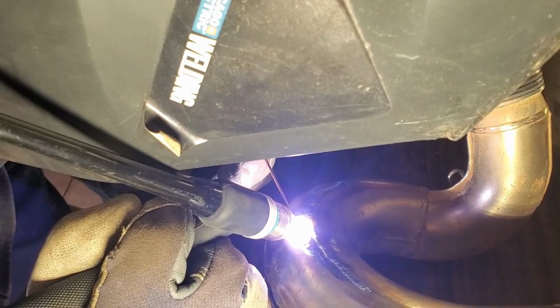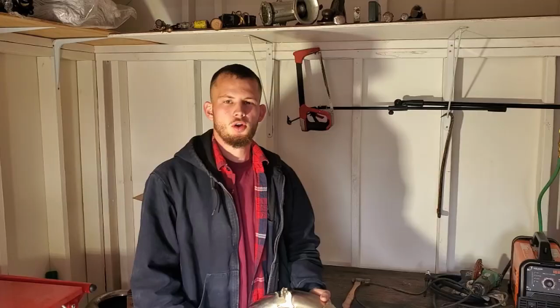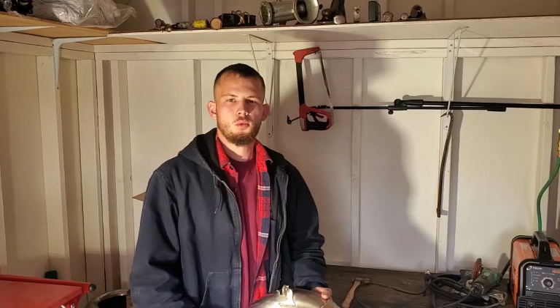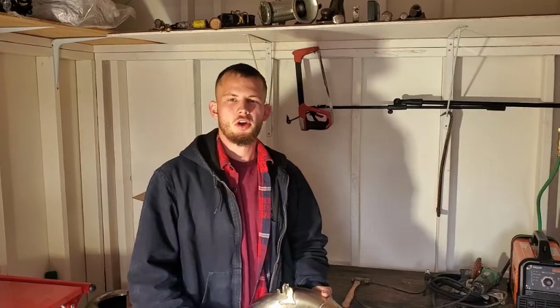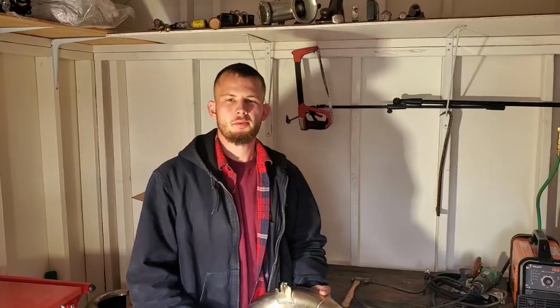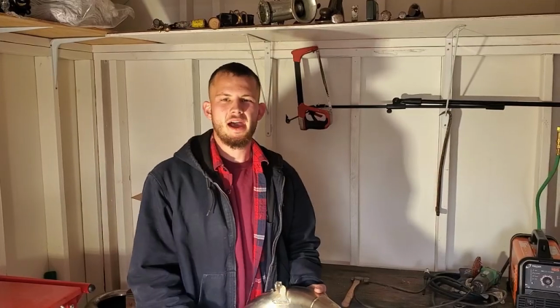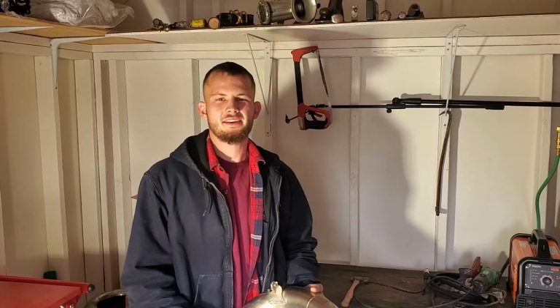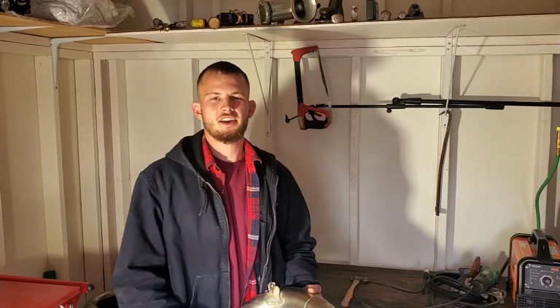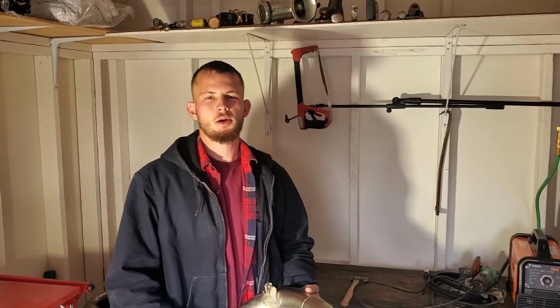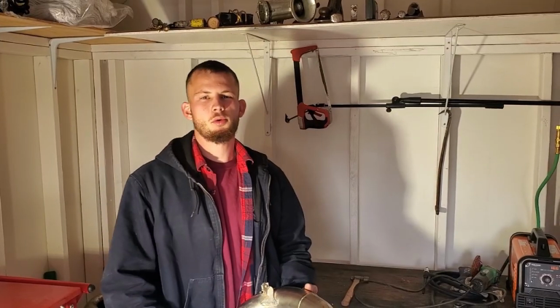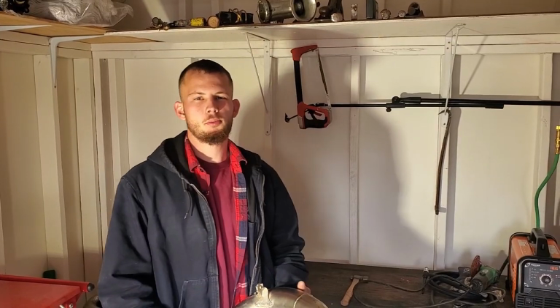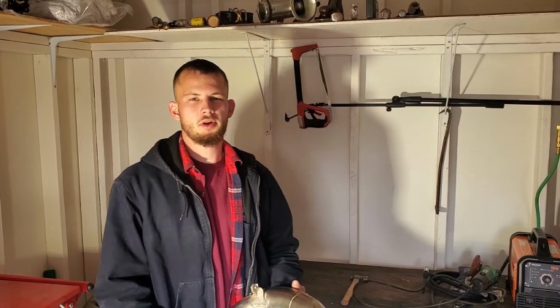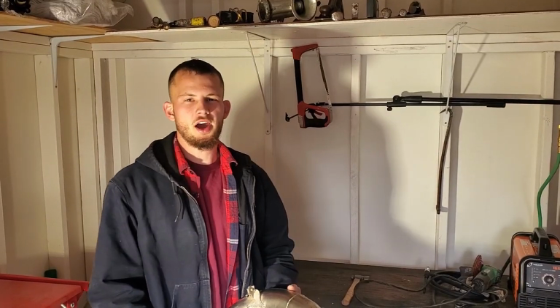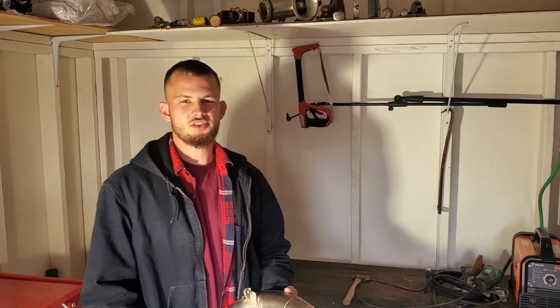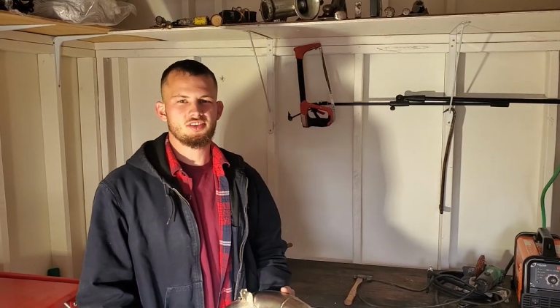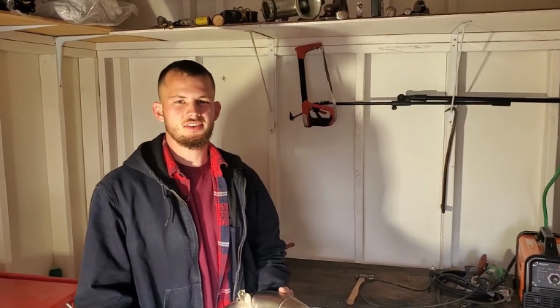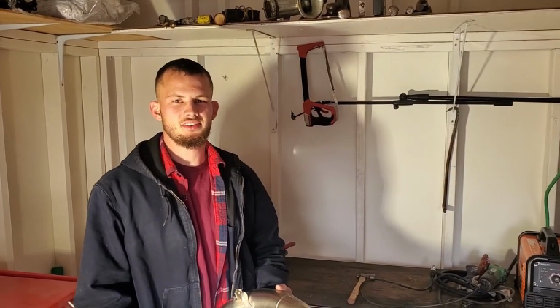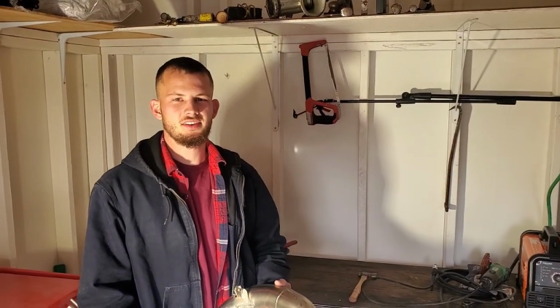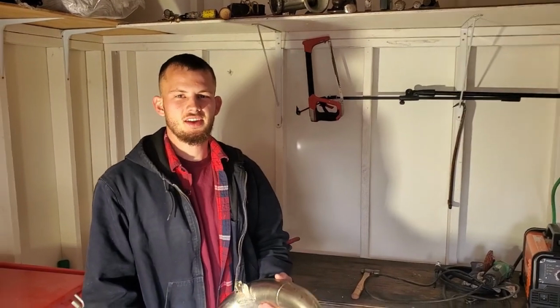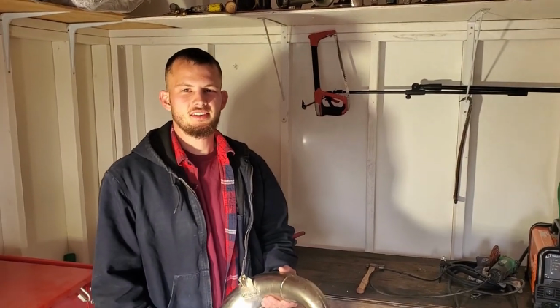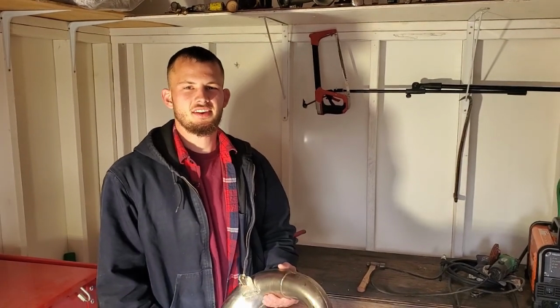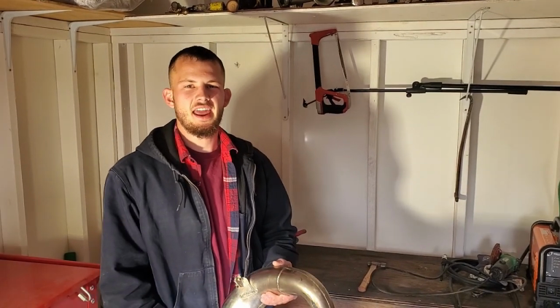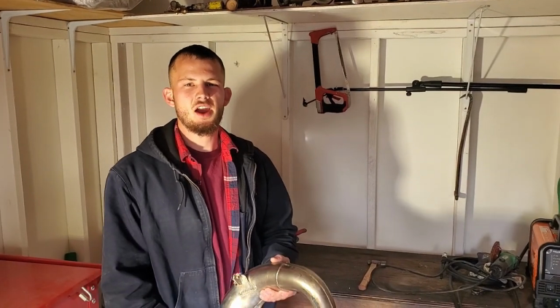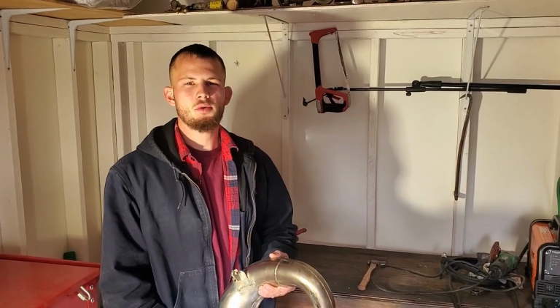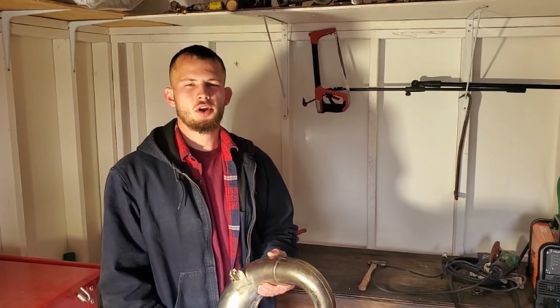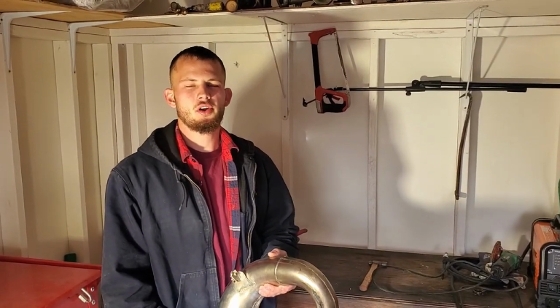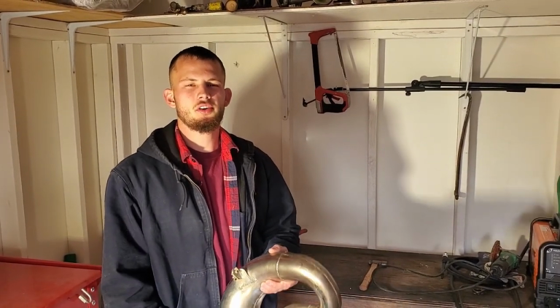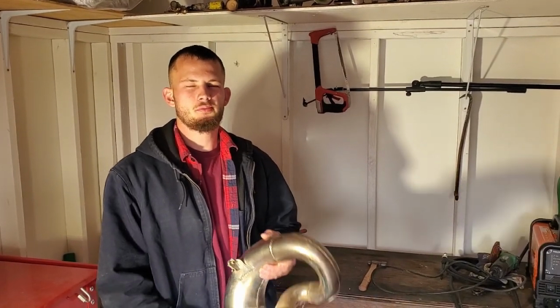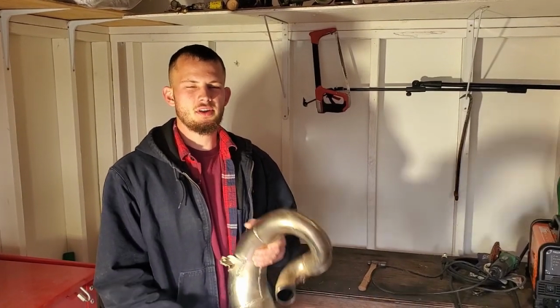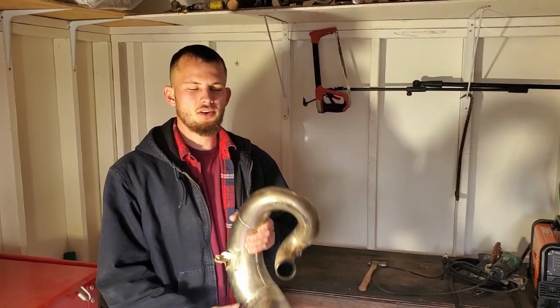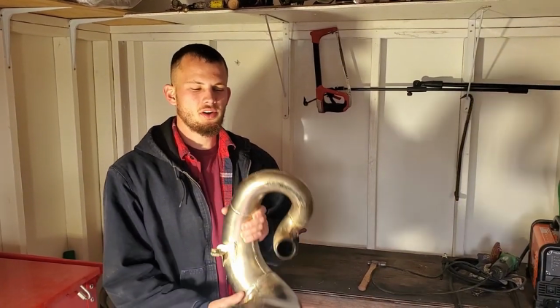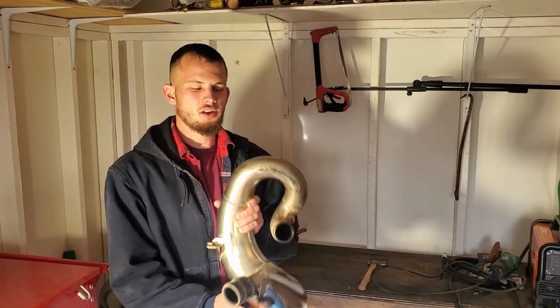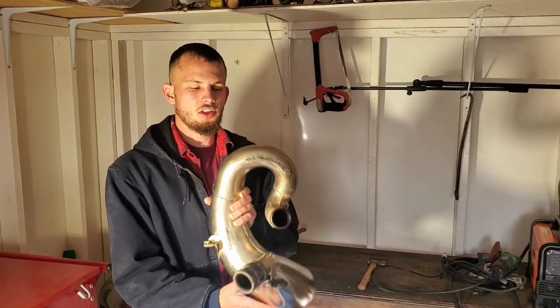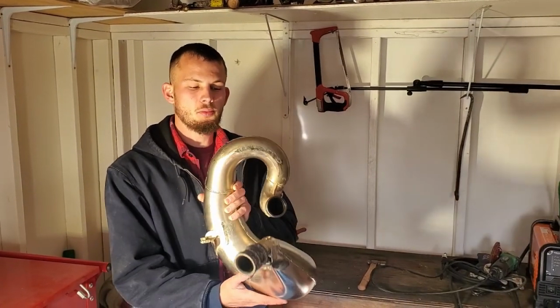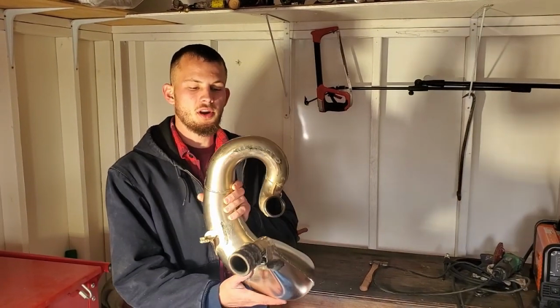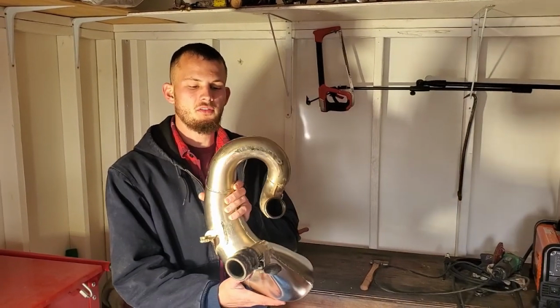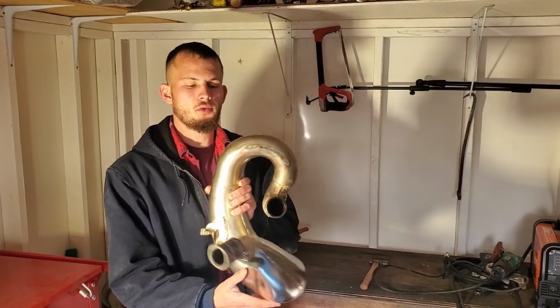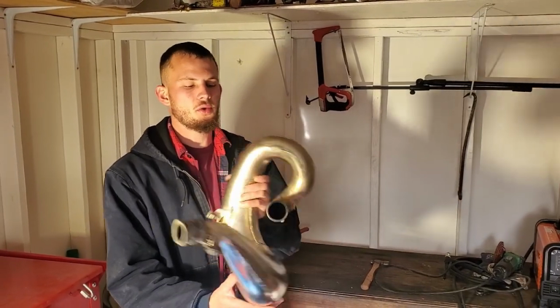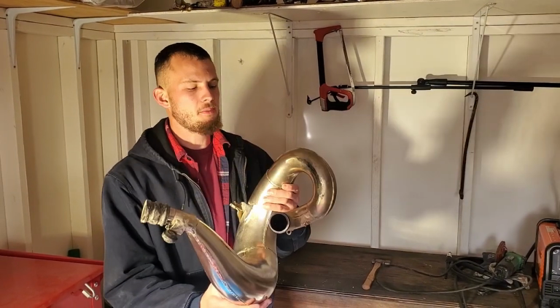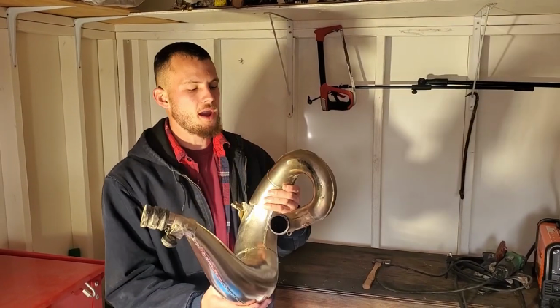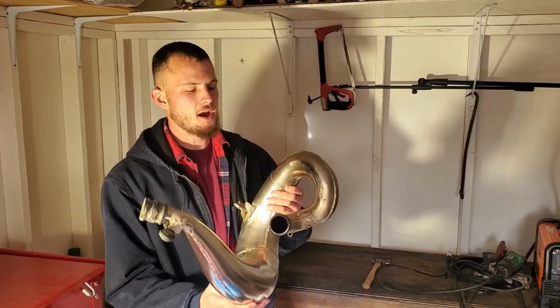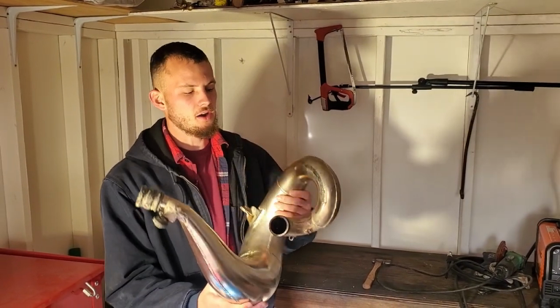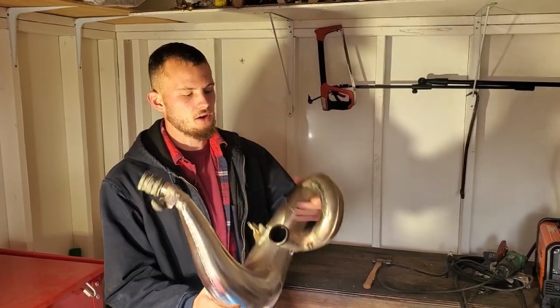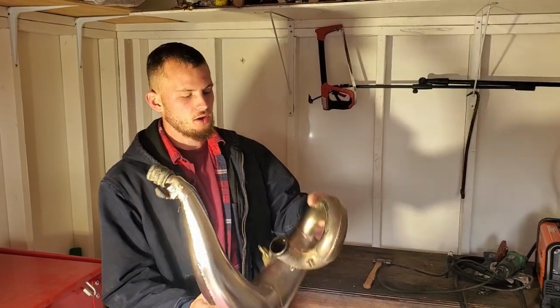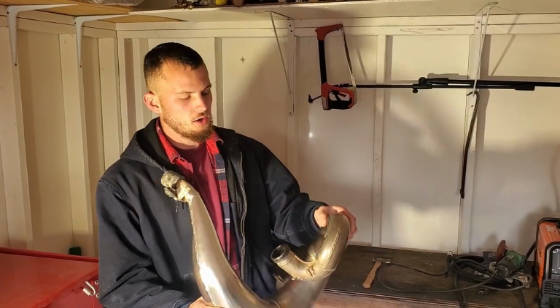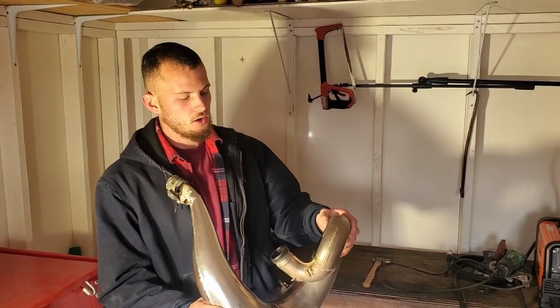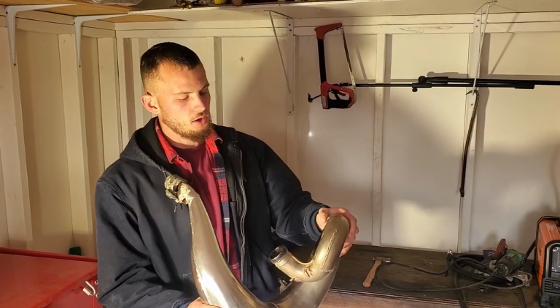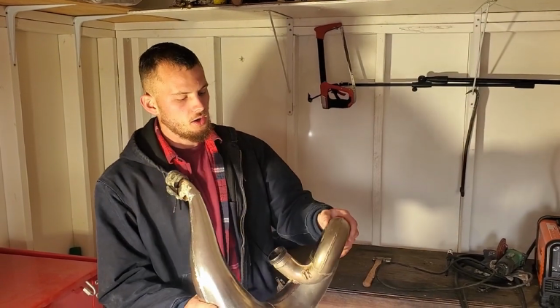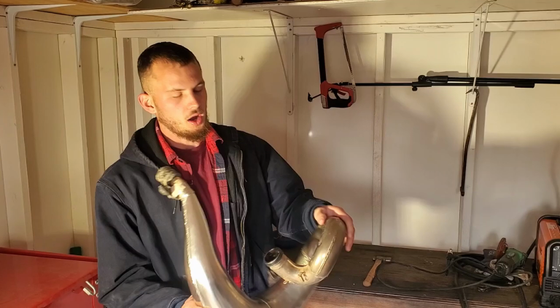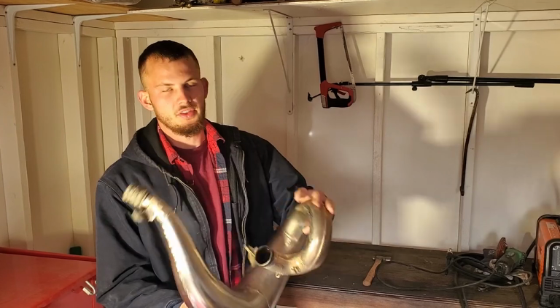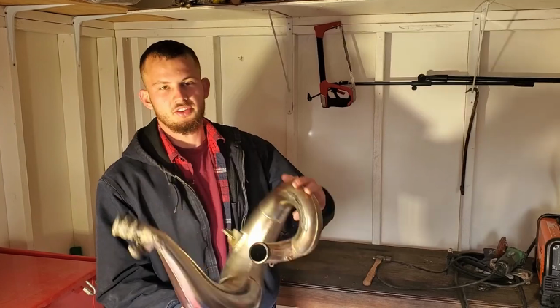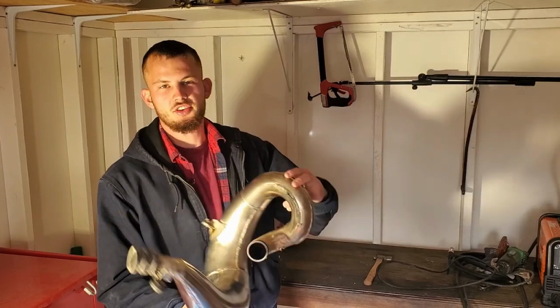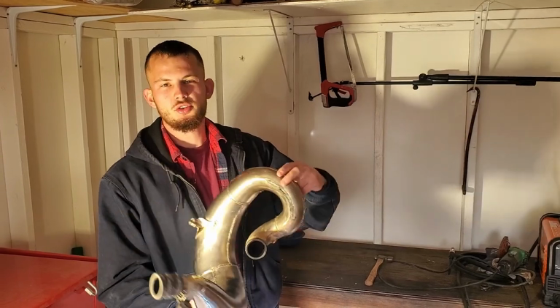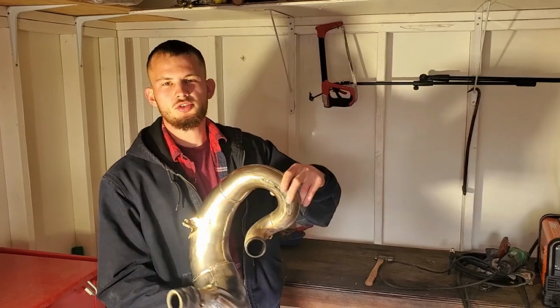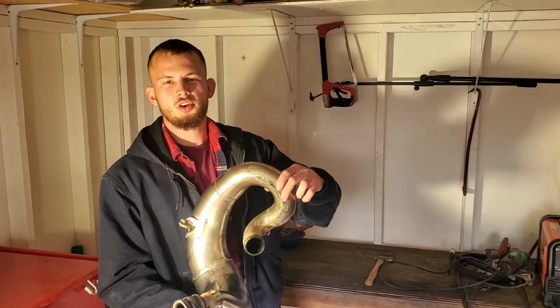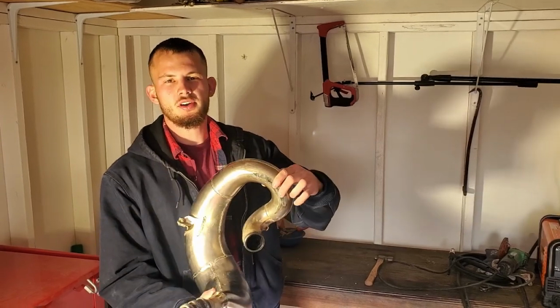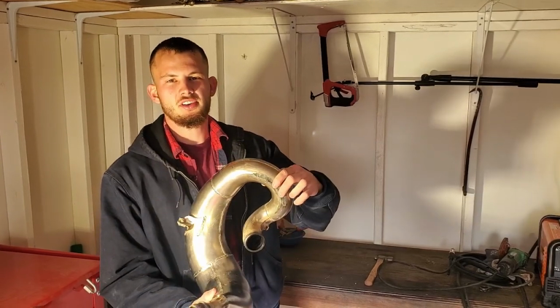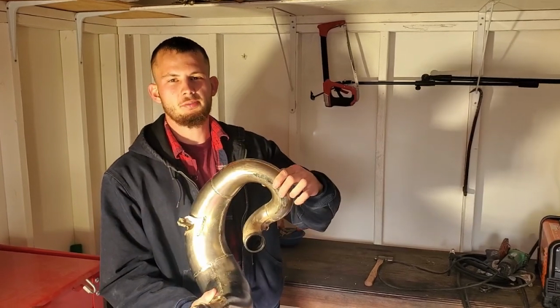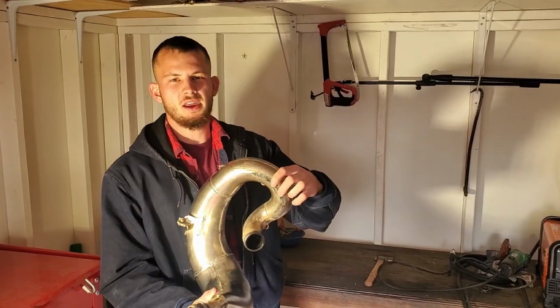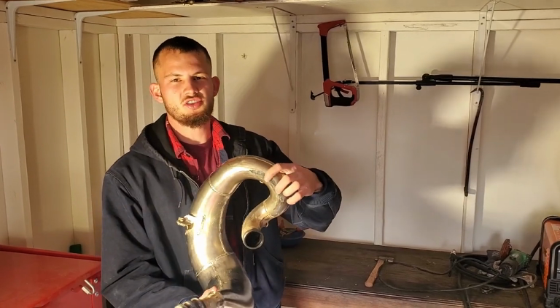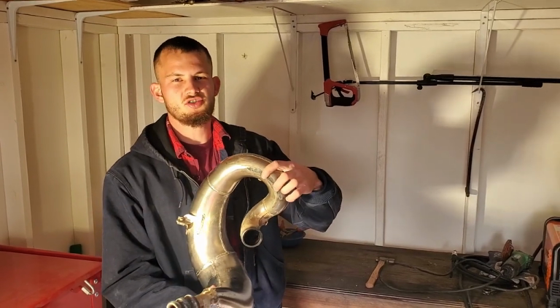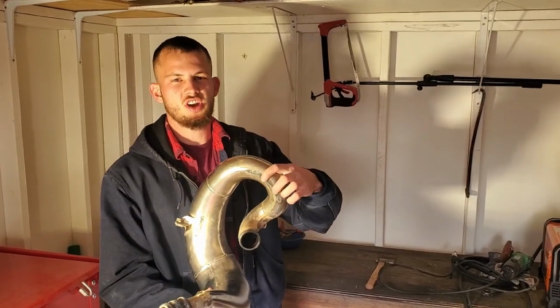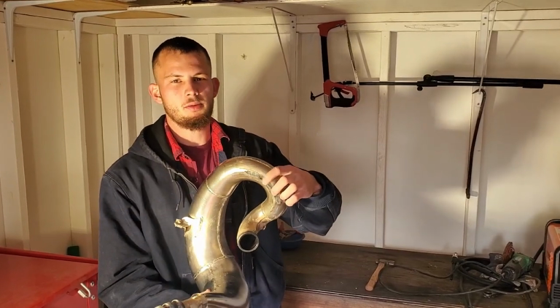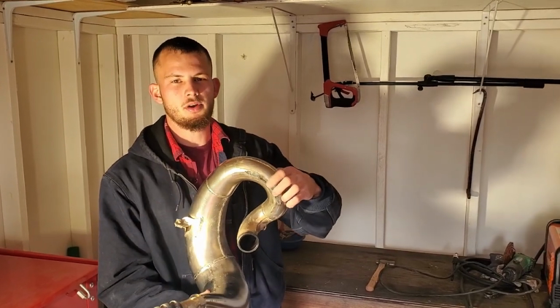Welcome back to Airborne Productions. Today we're going to be doing a little bit of a repair on this two-stroke expansion chamber.